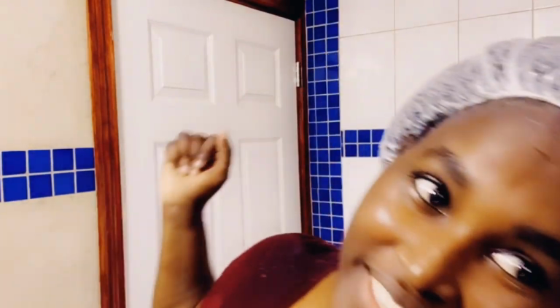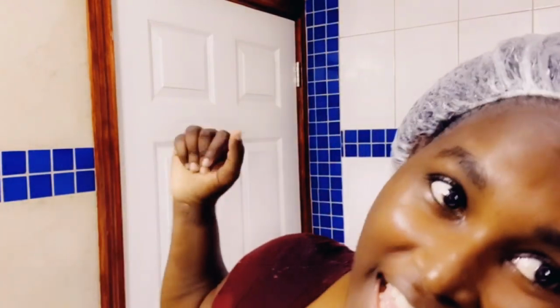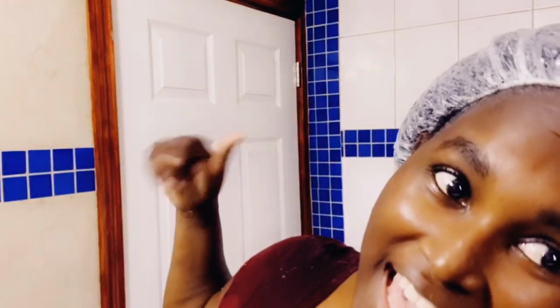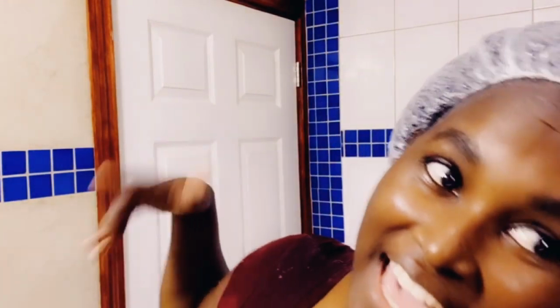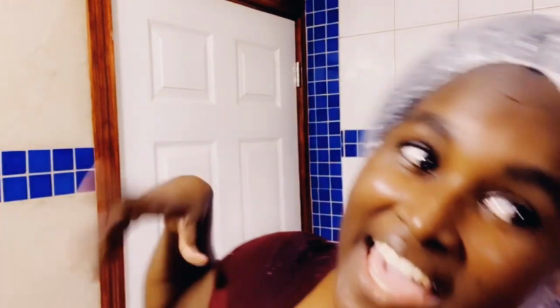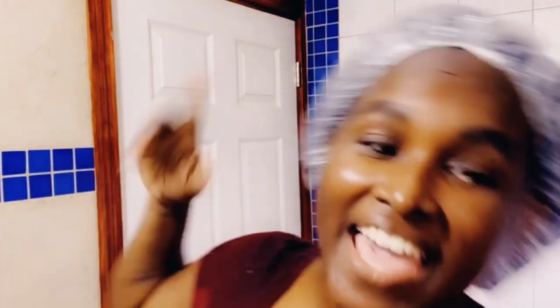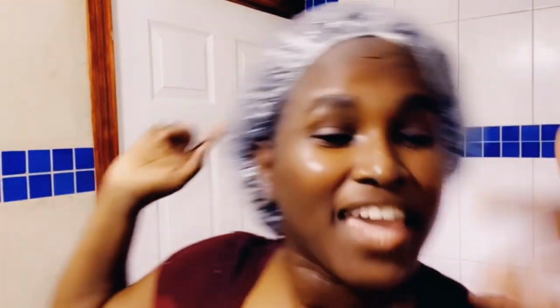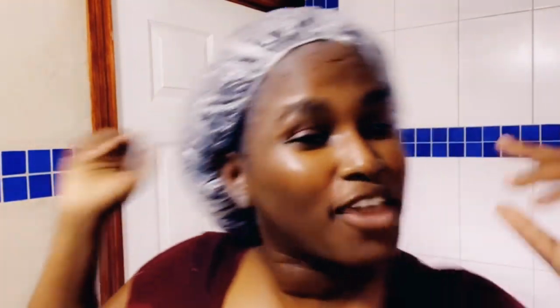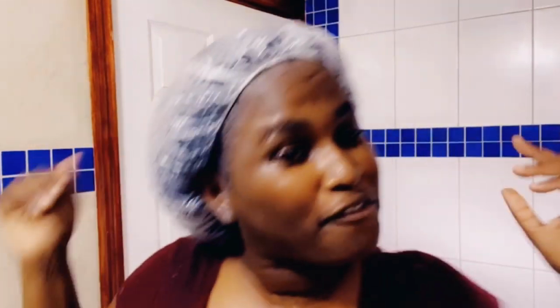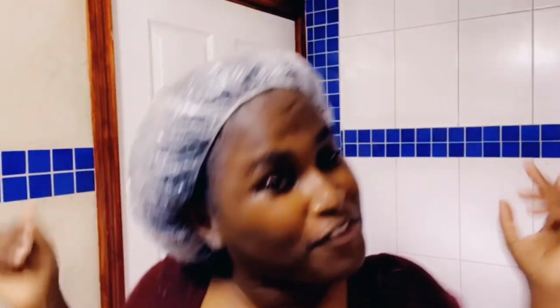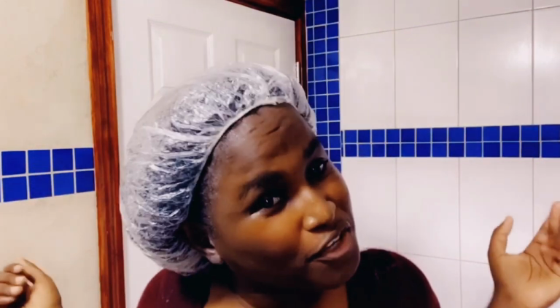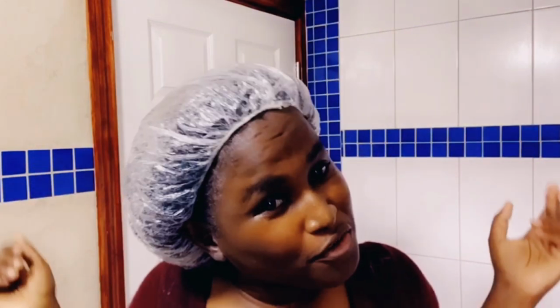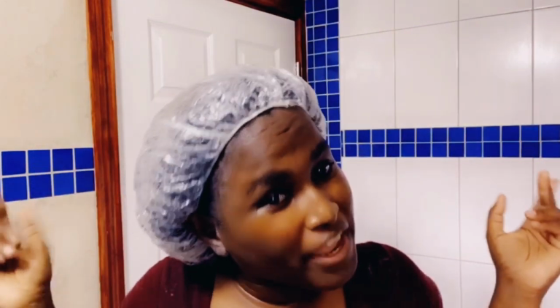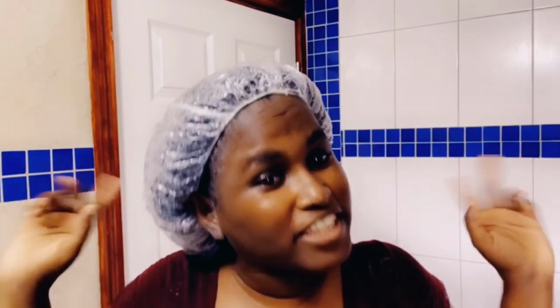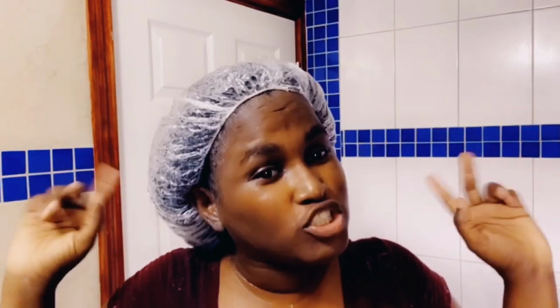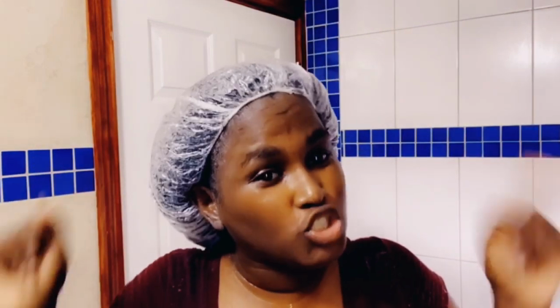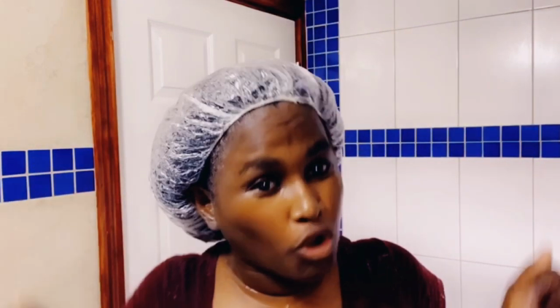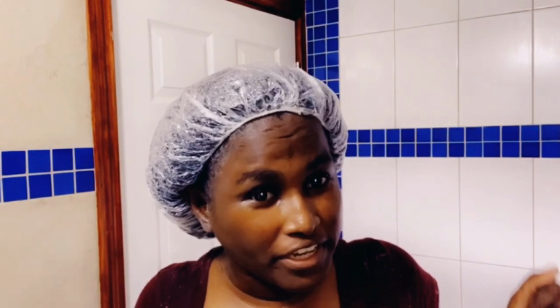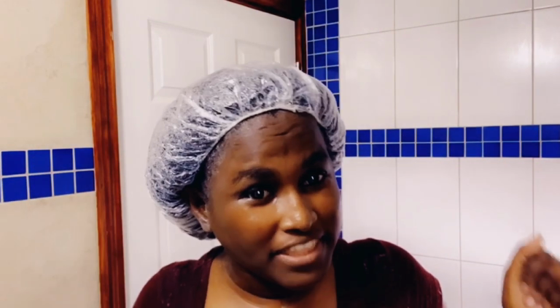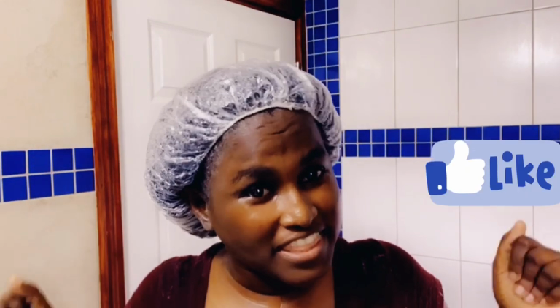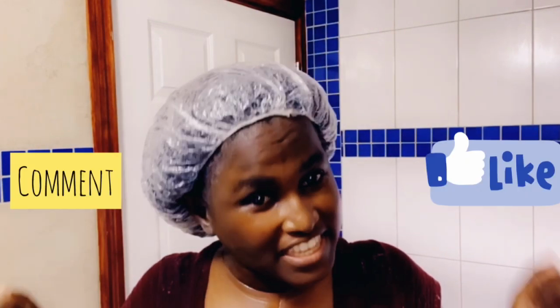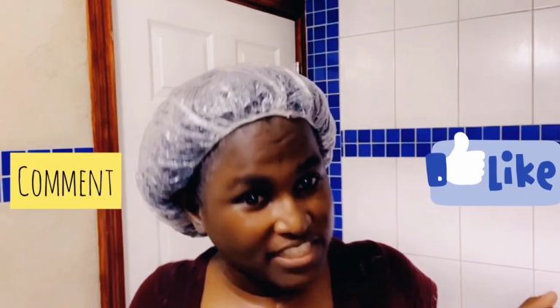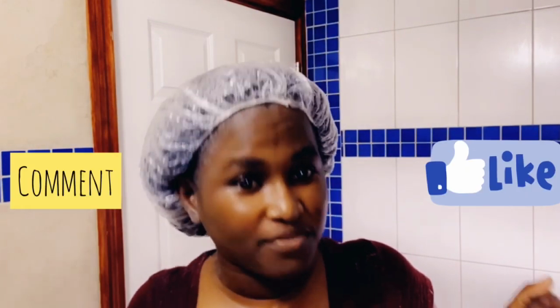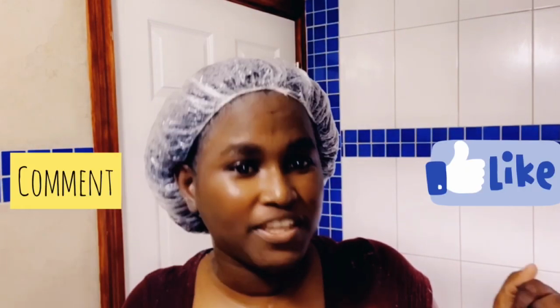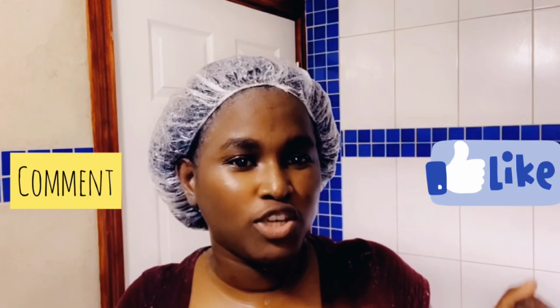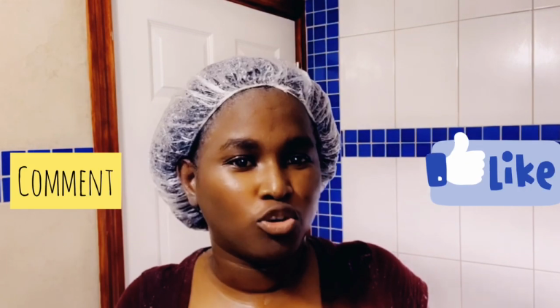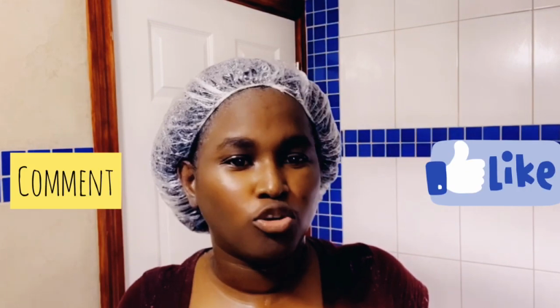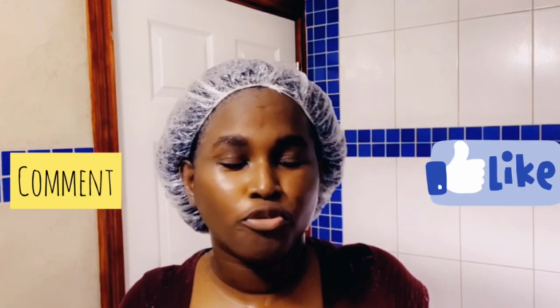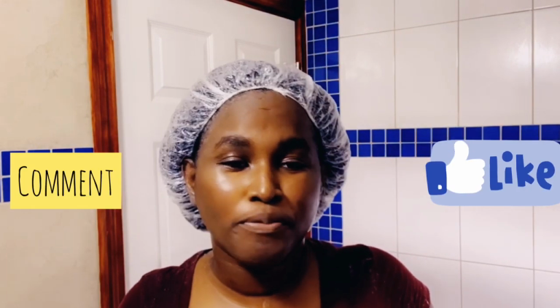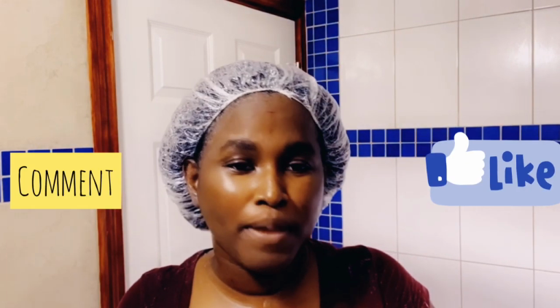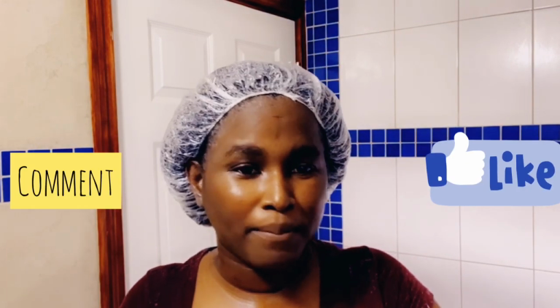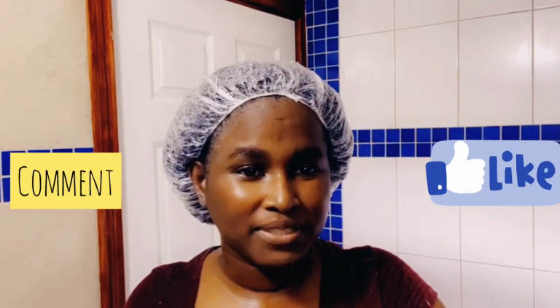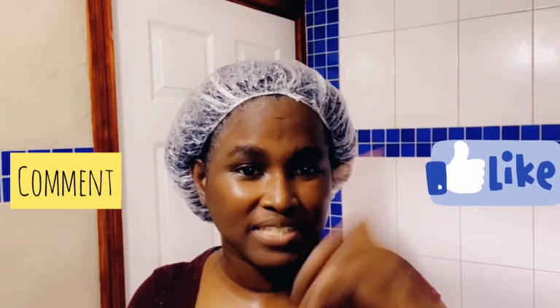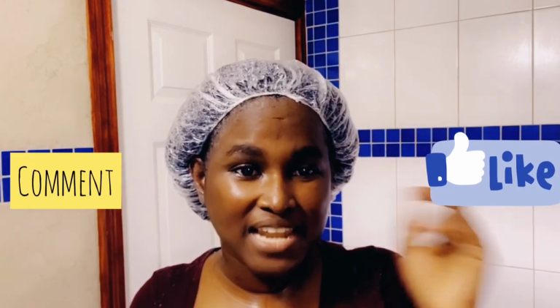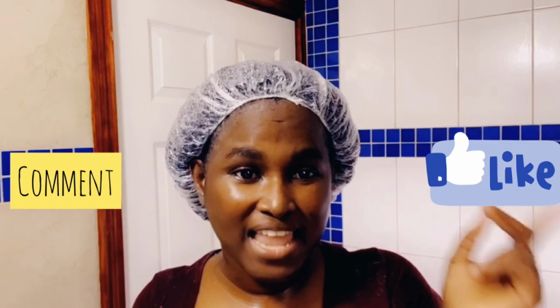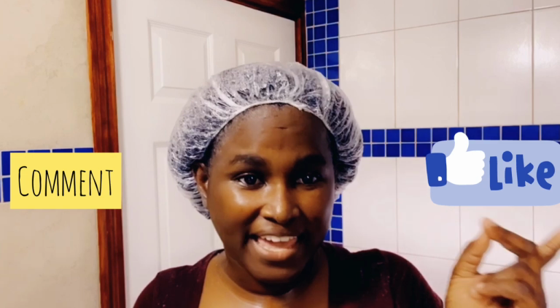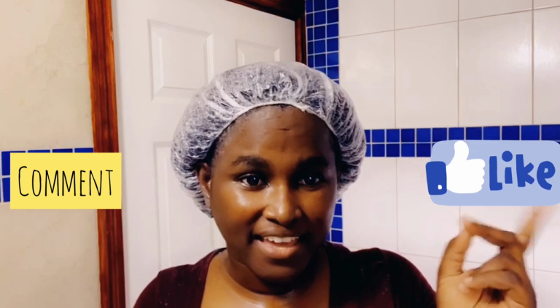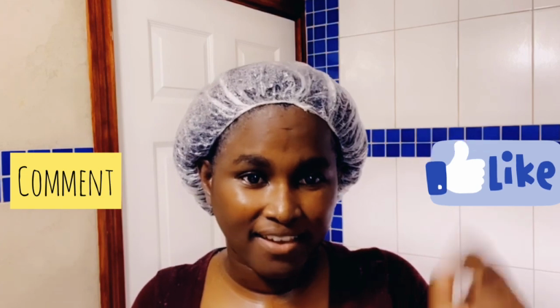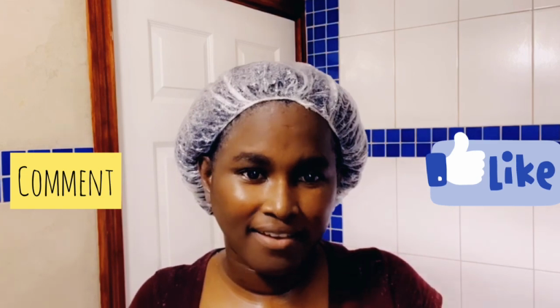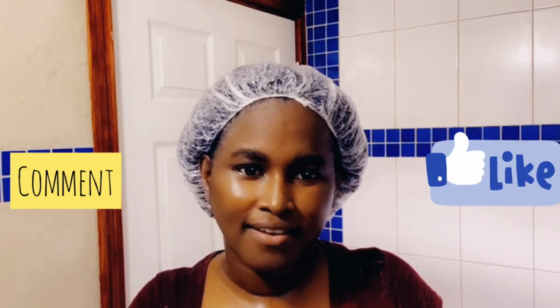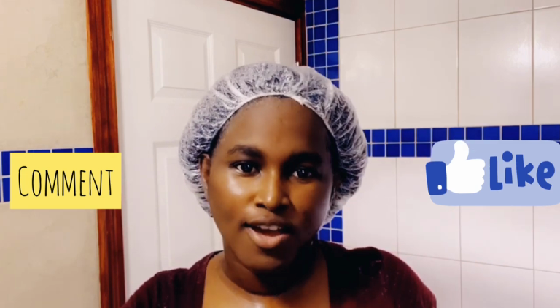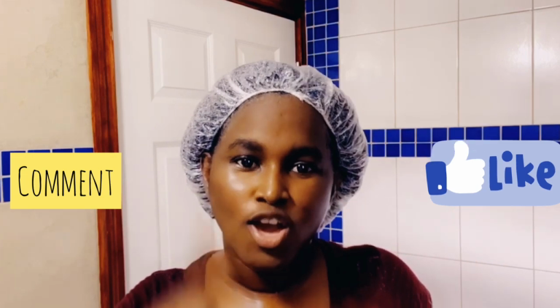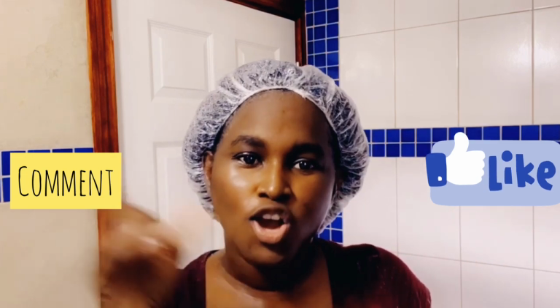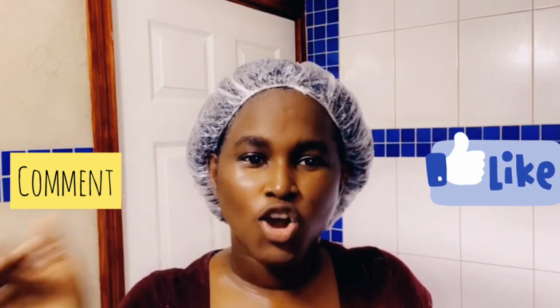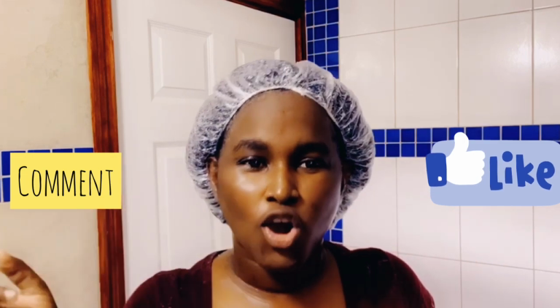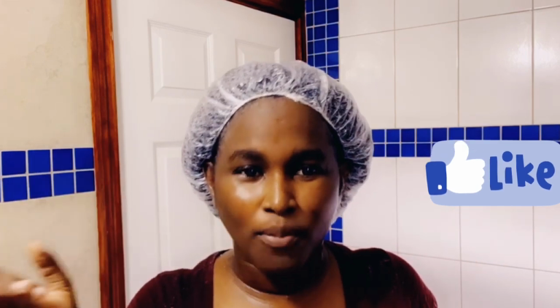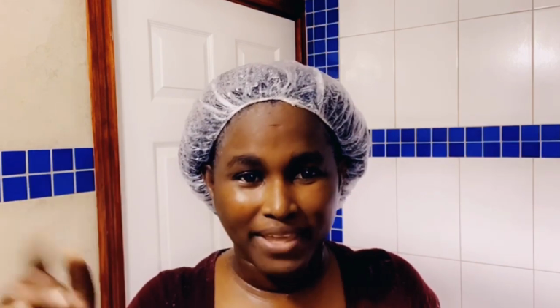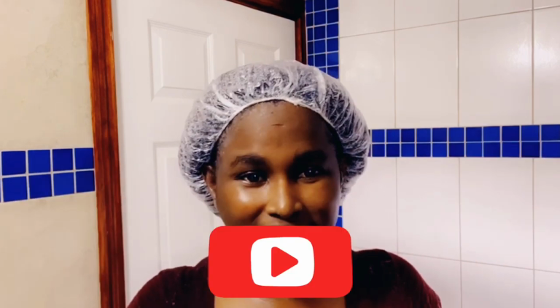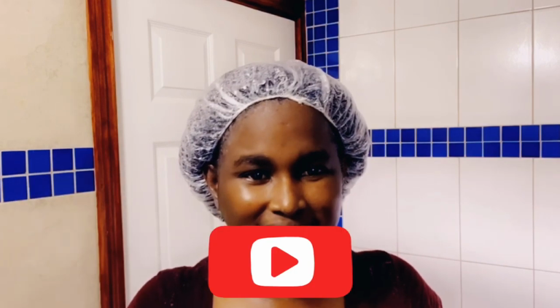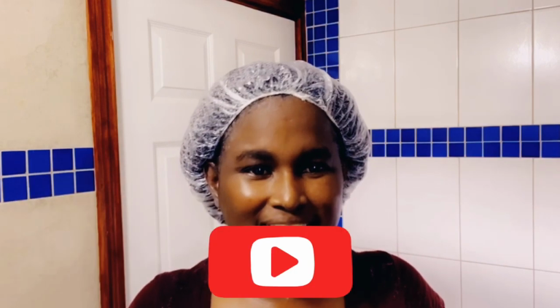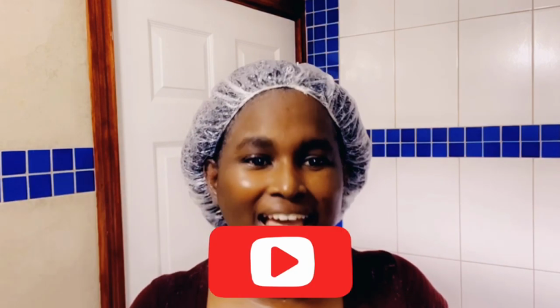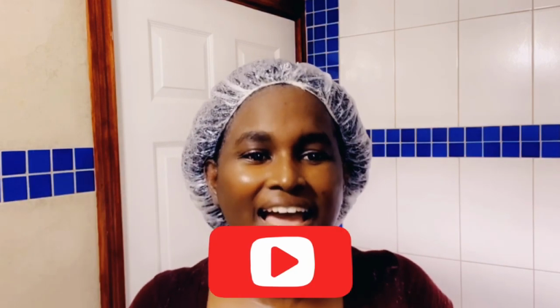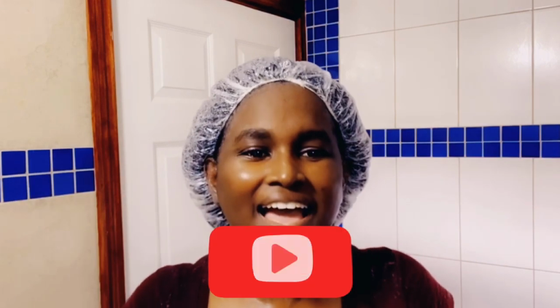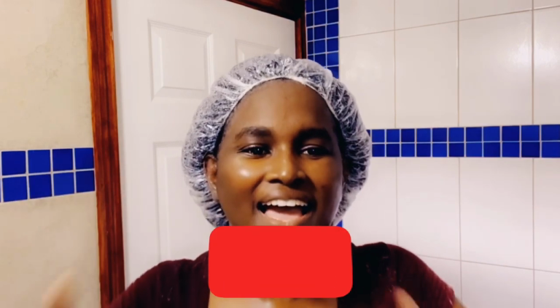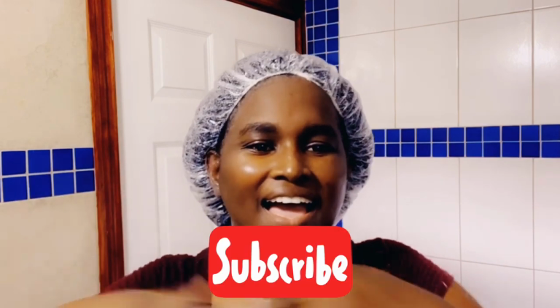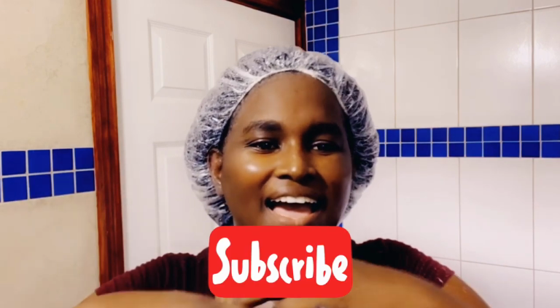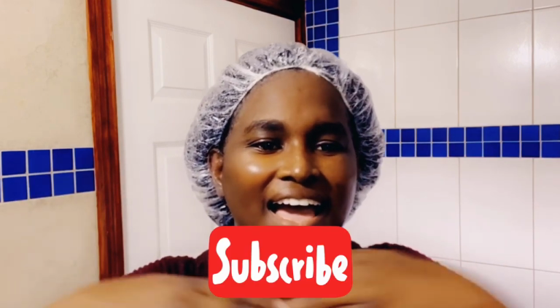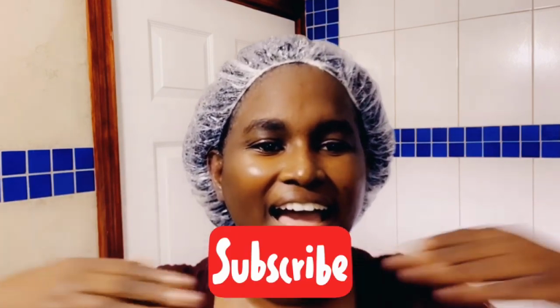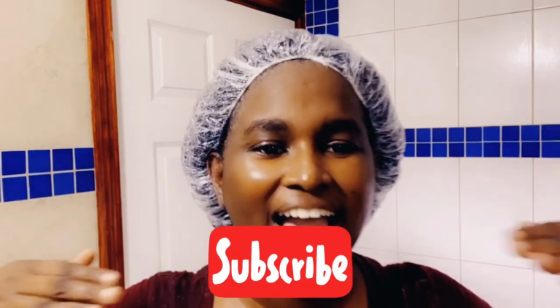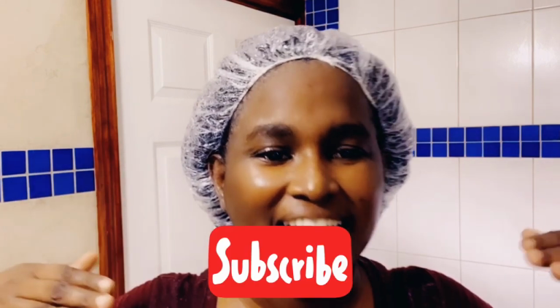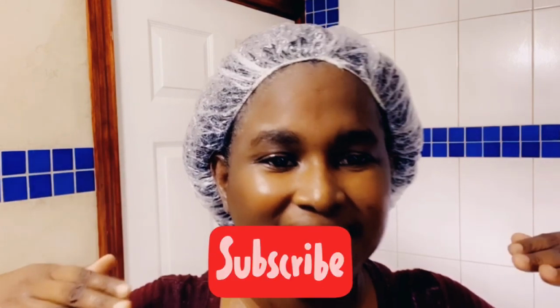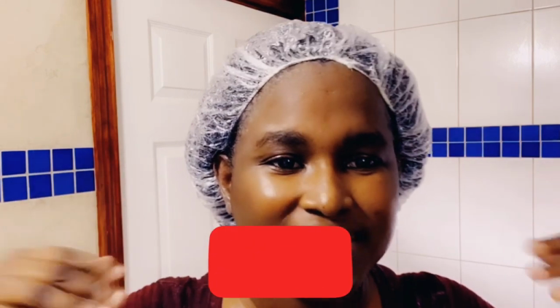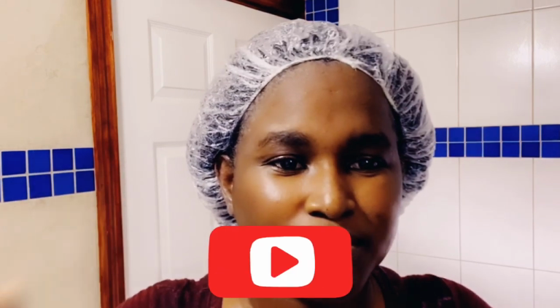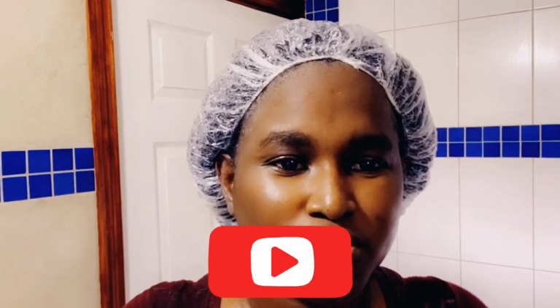If you are enjoying this video, remember to like, comment and subscribe.